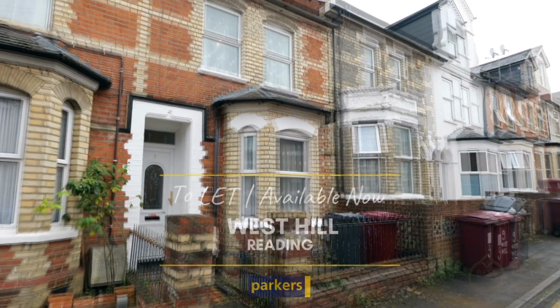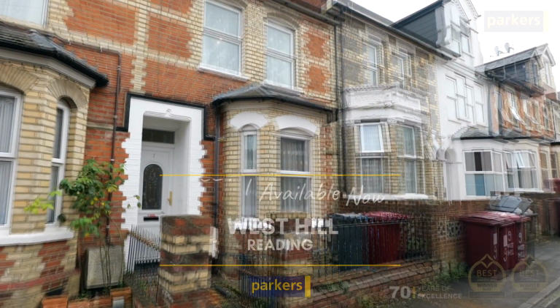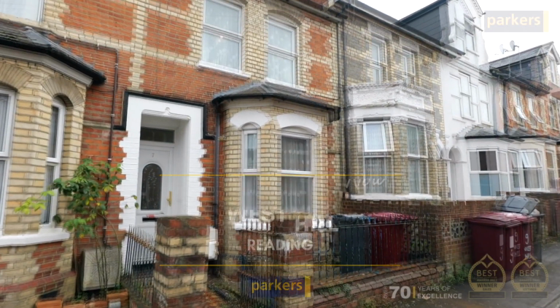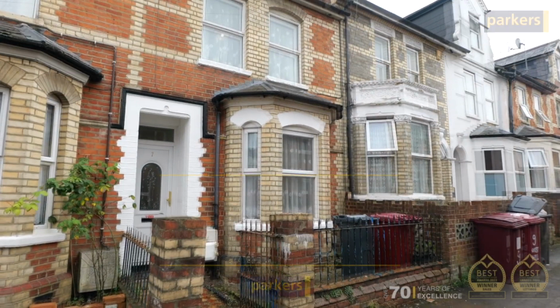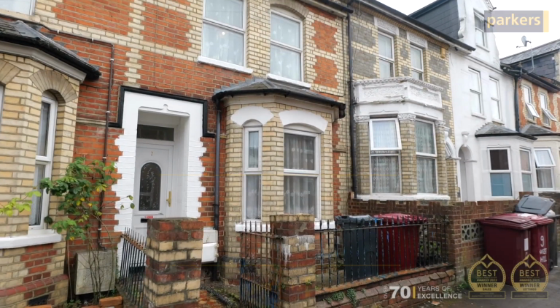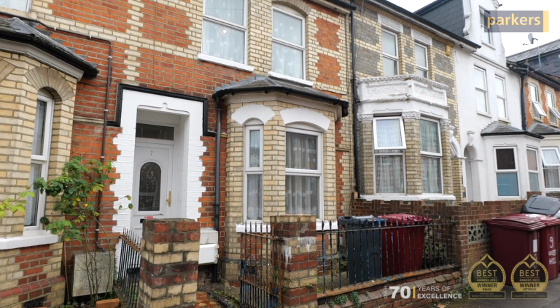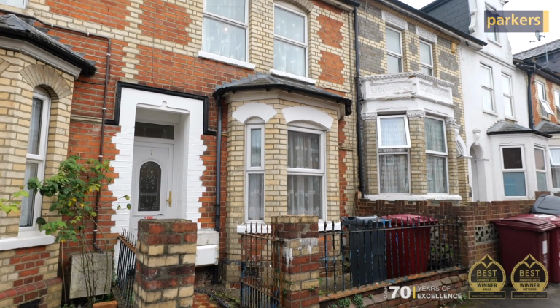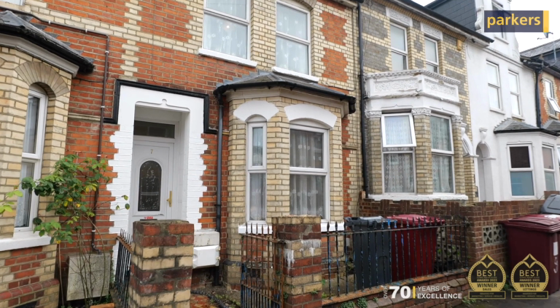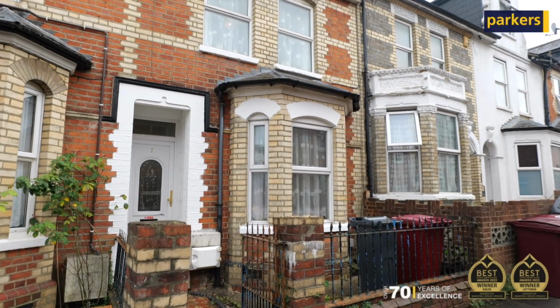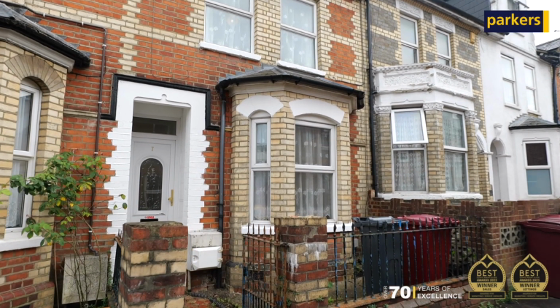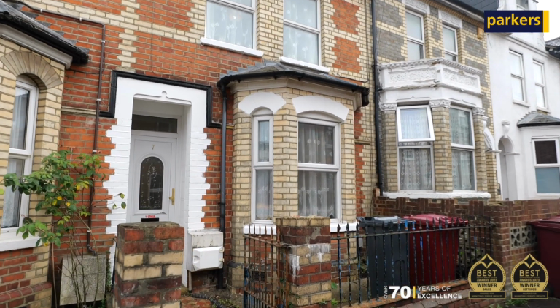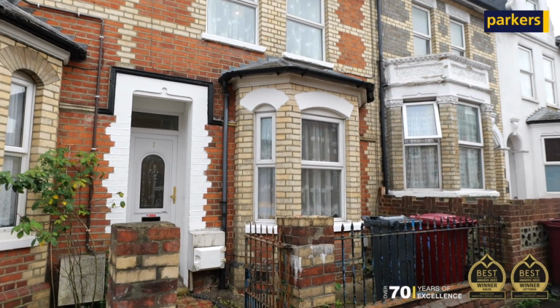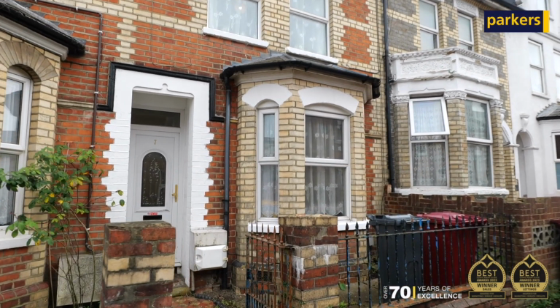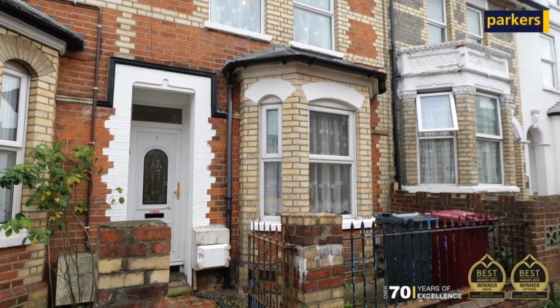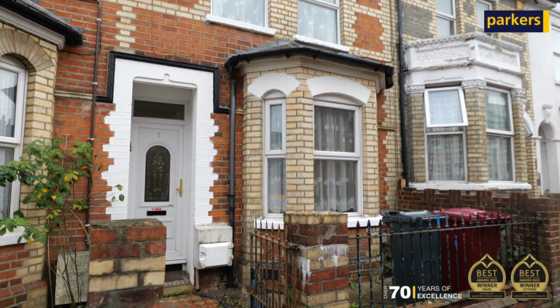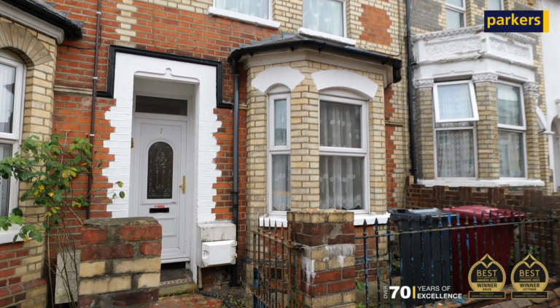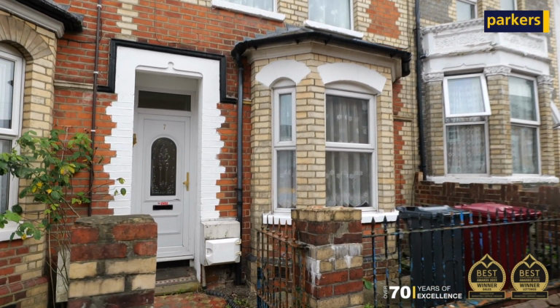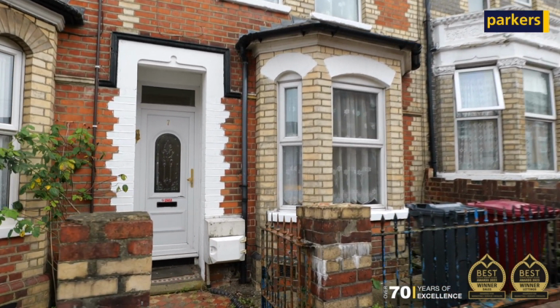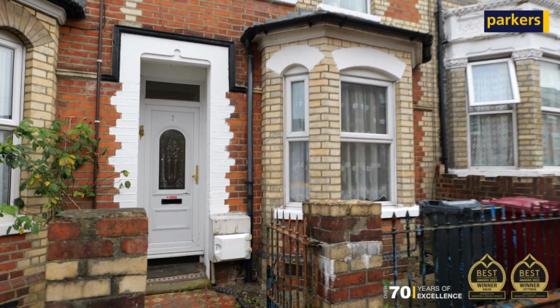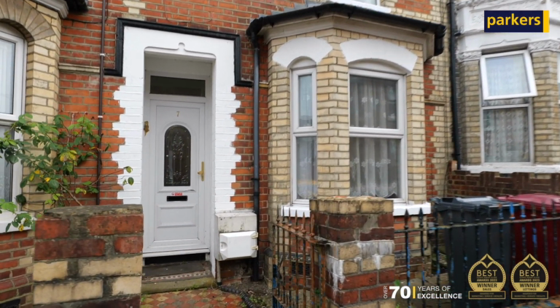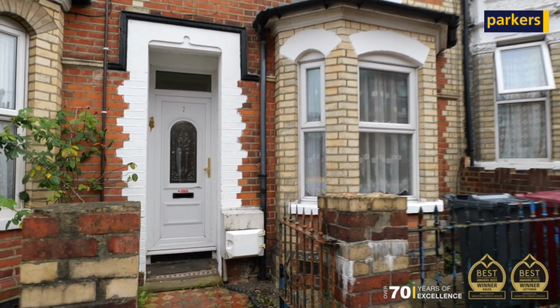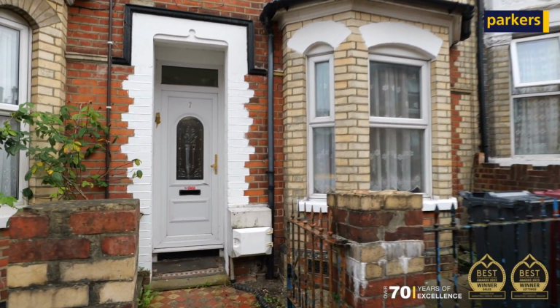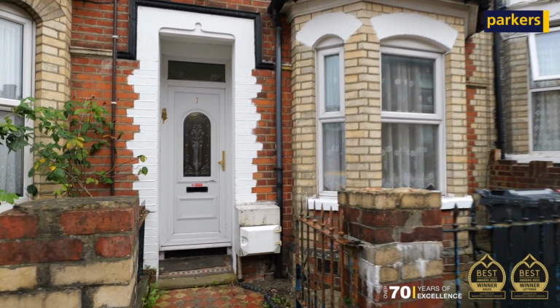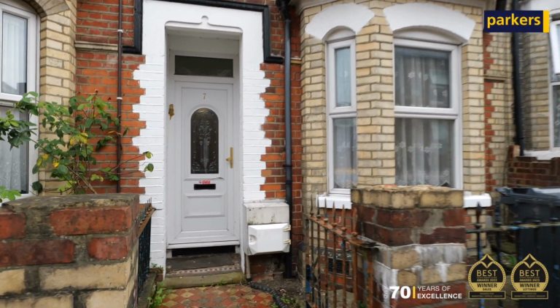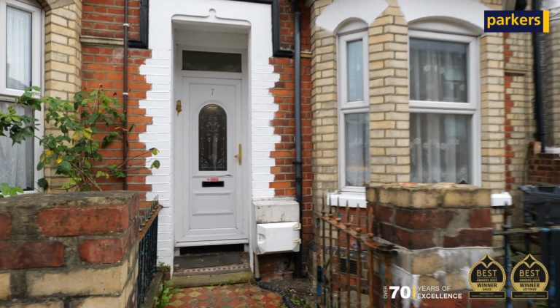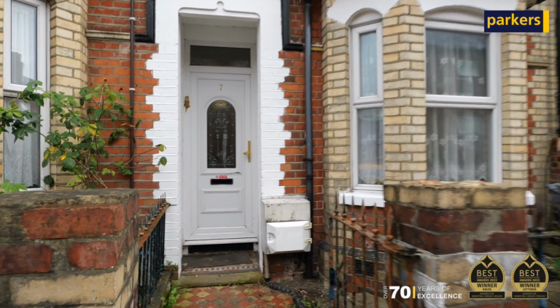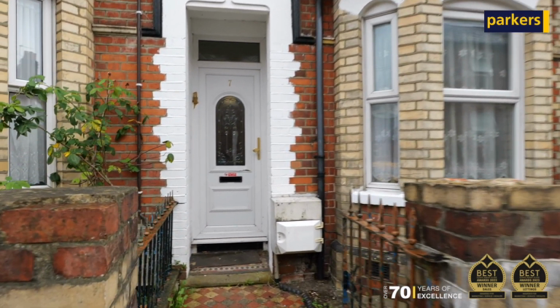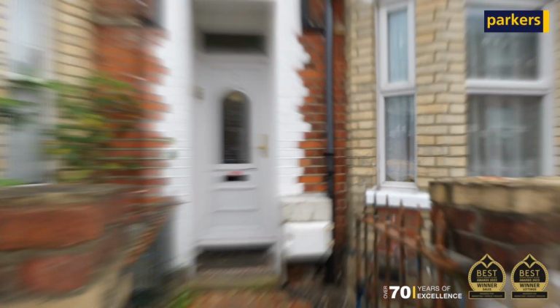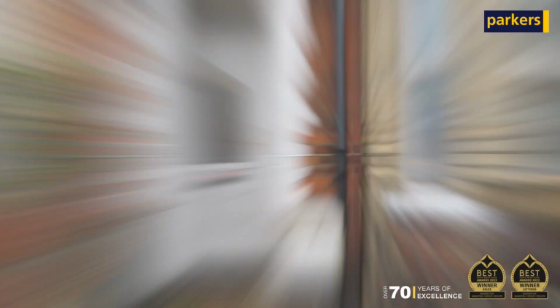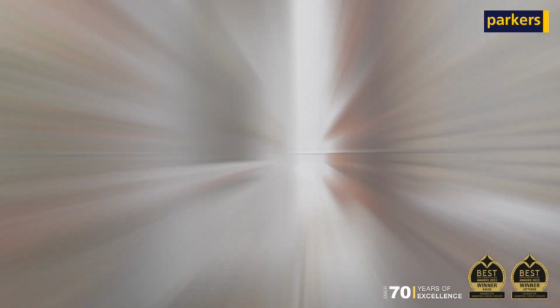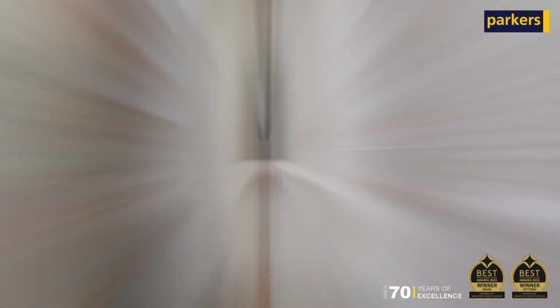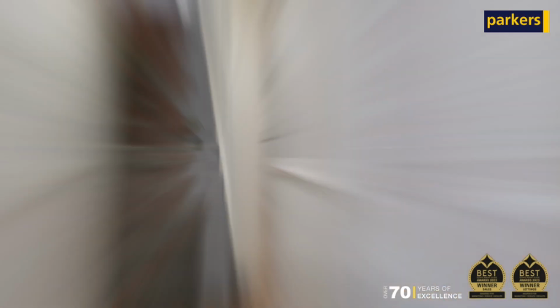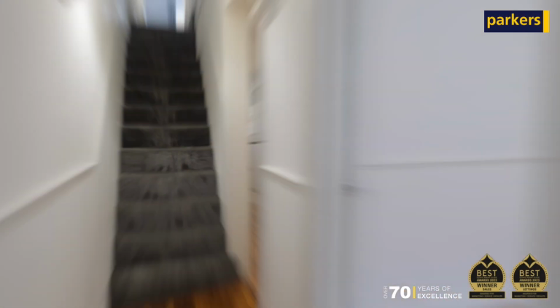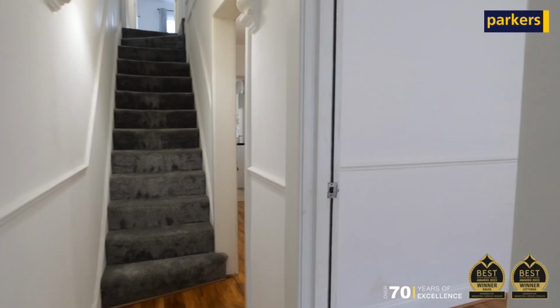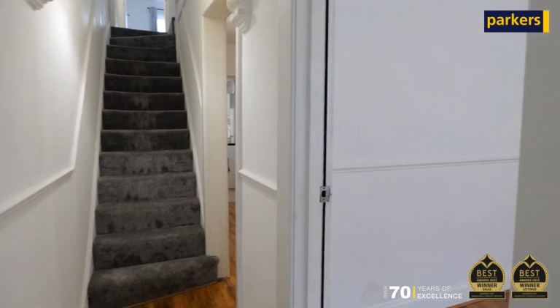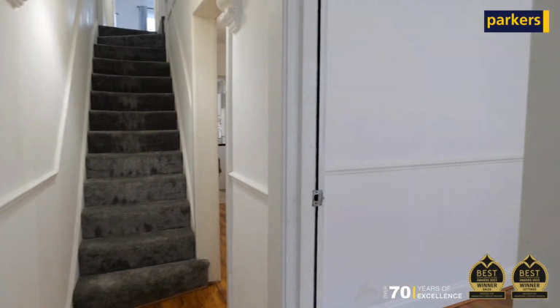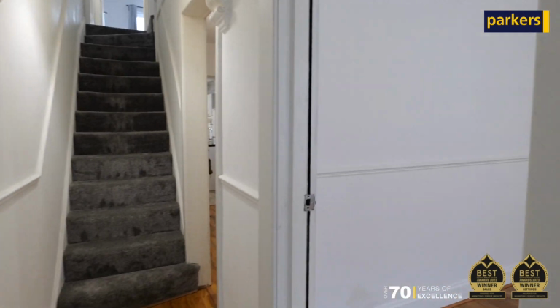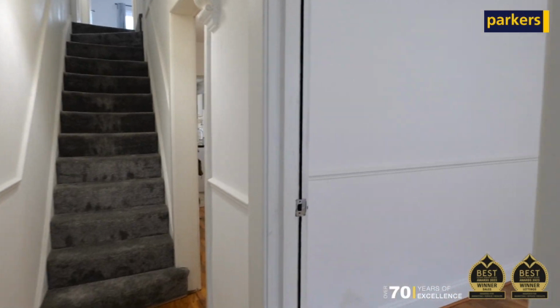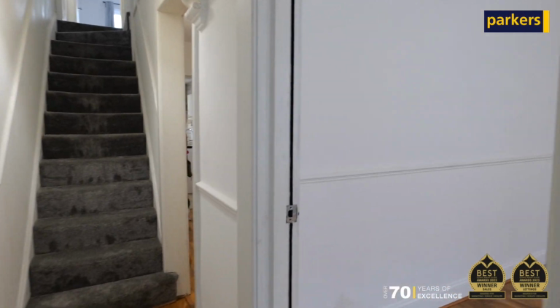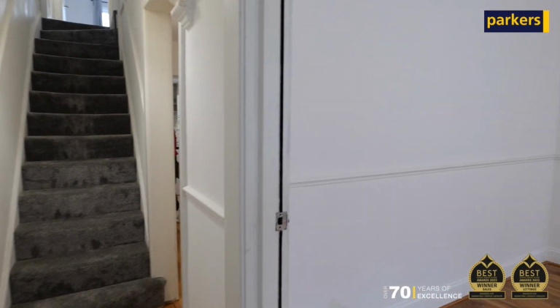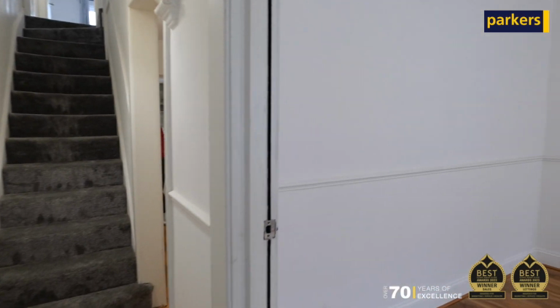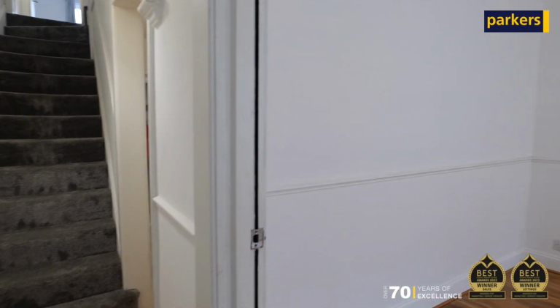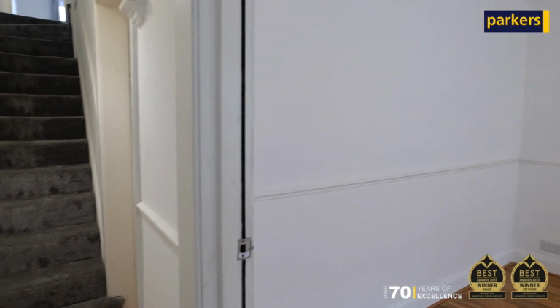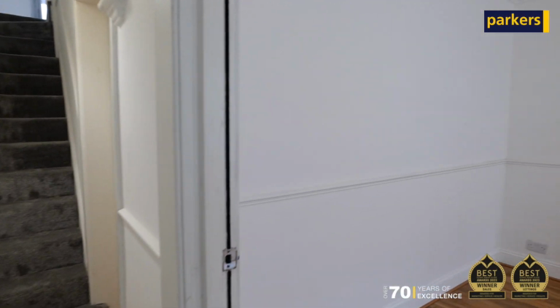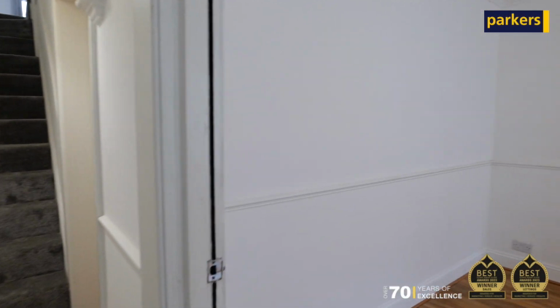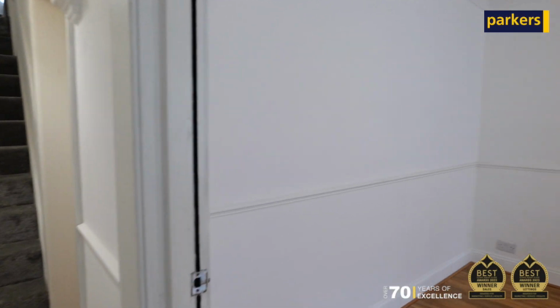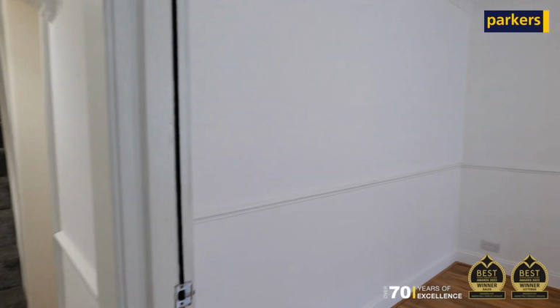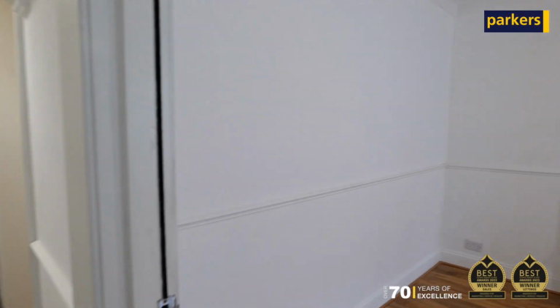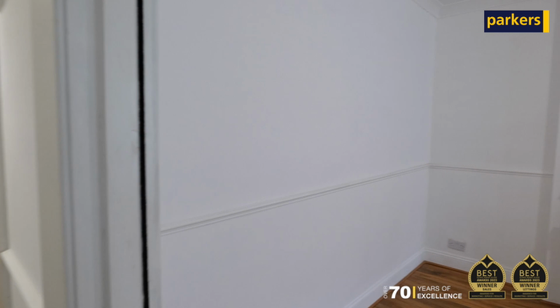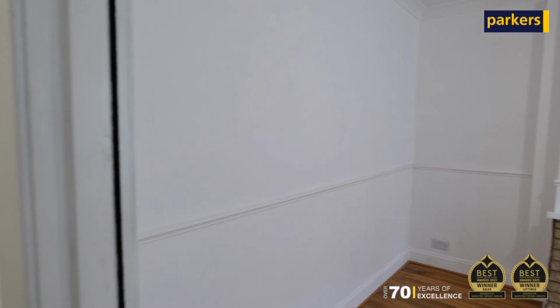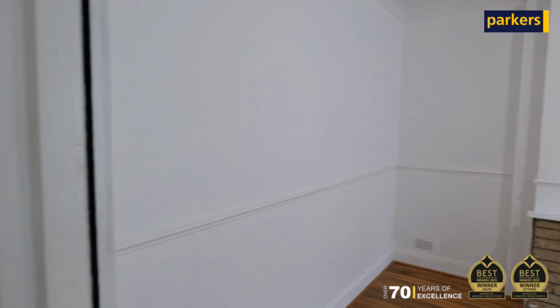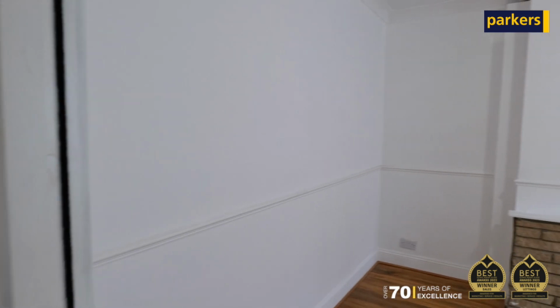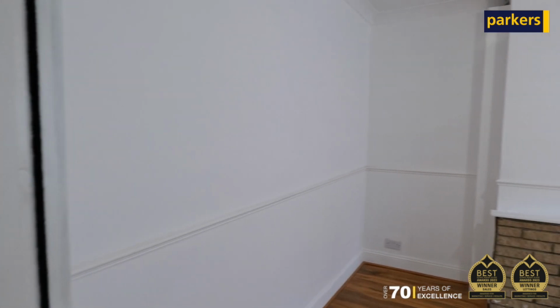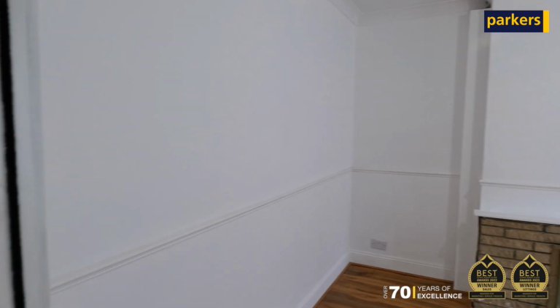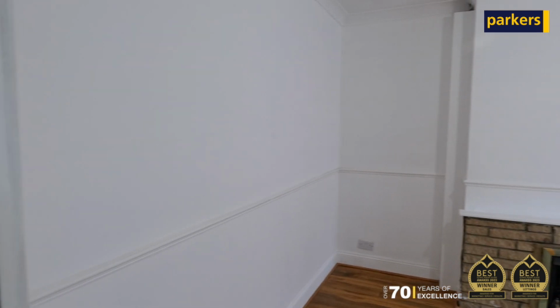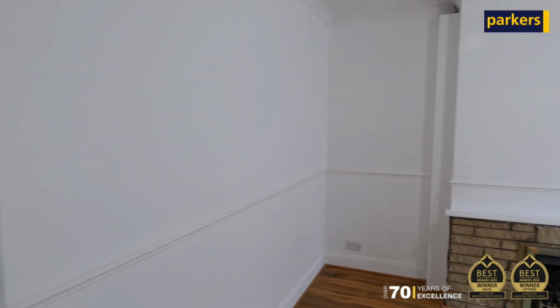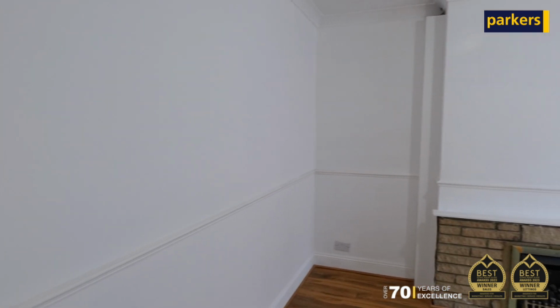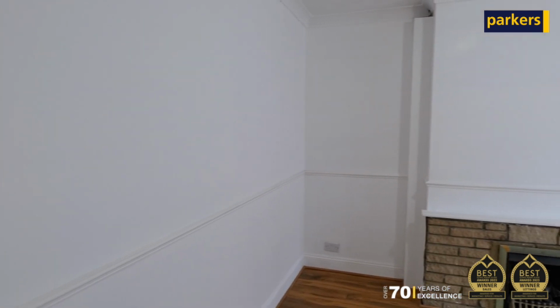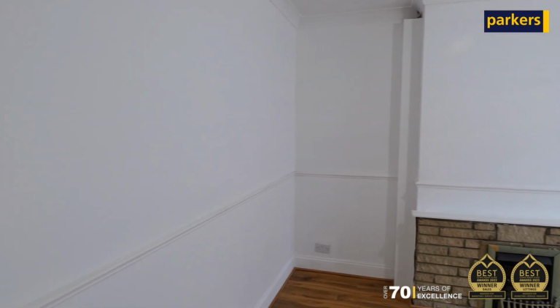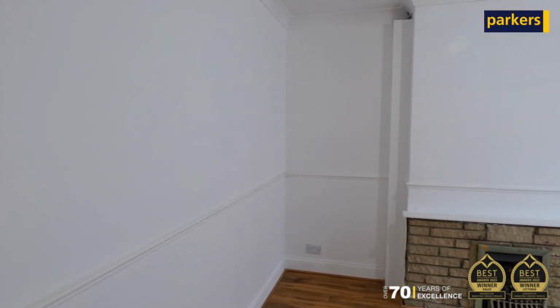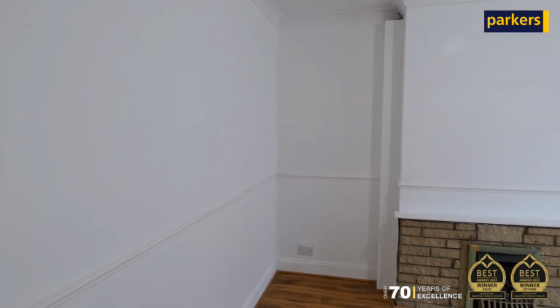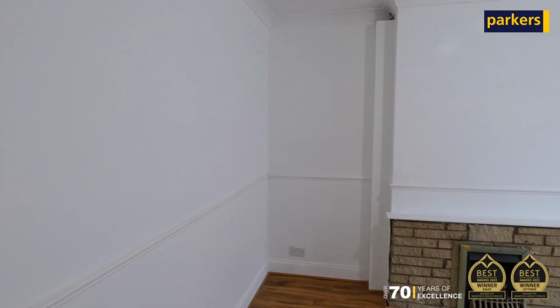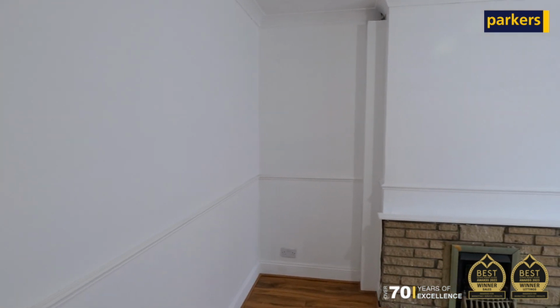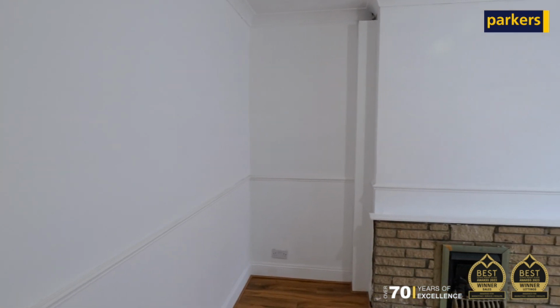Hello and welcome to West Hill. This is our latest lettings instruction which is walkable to the town centre.